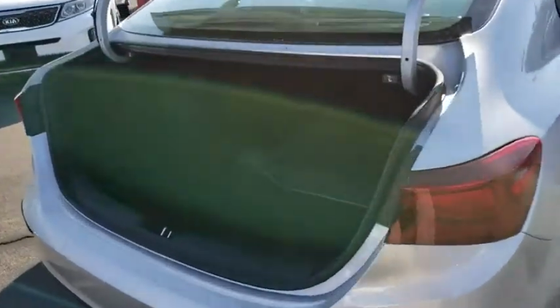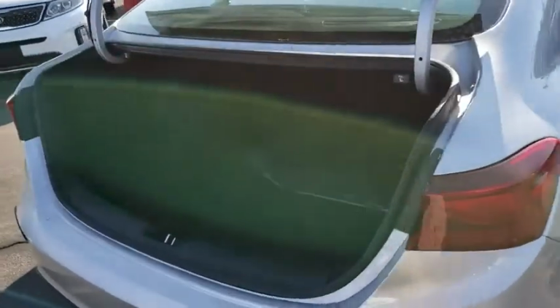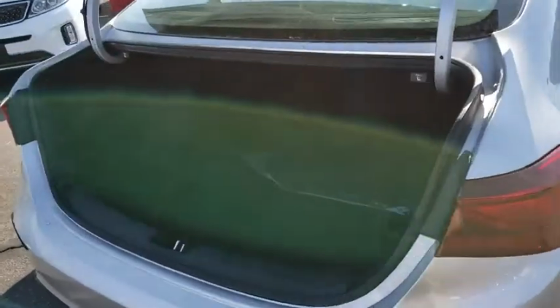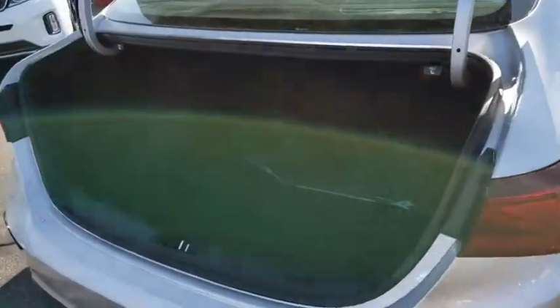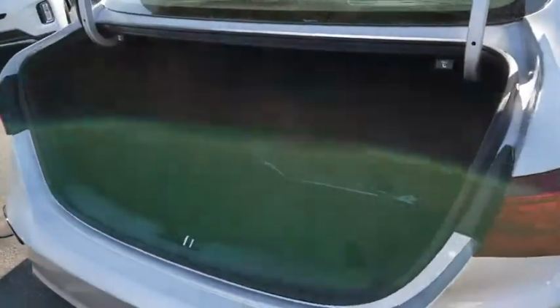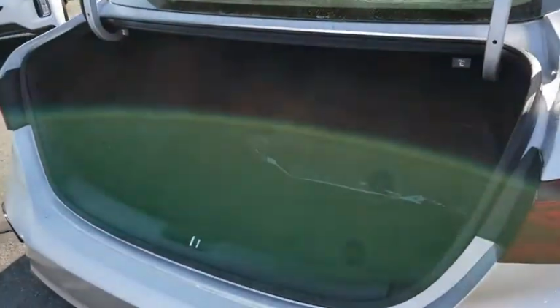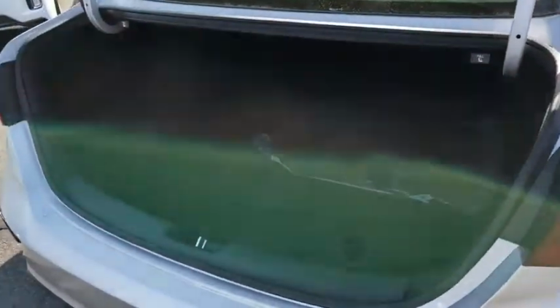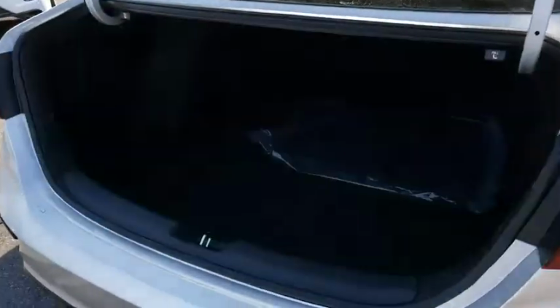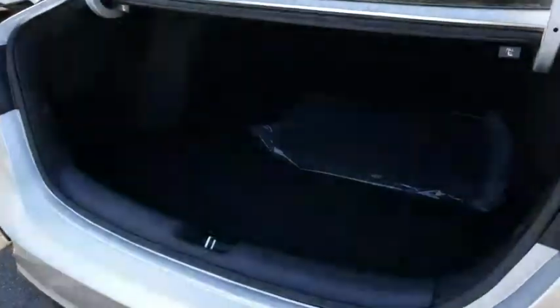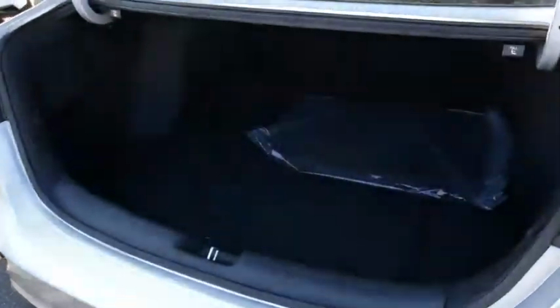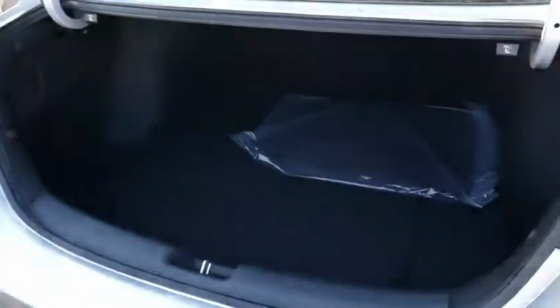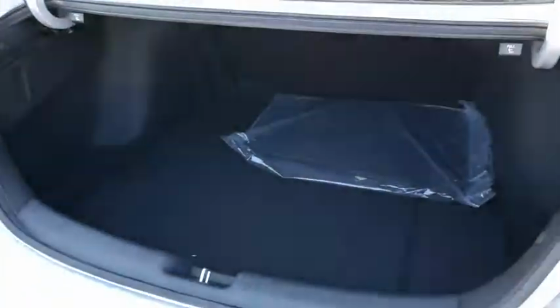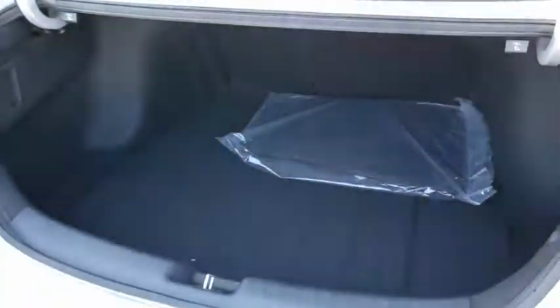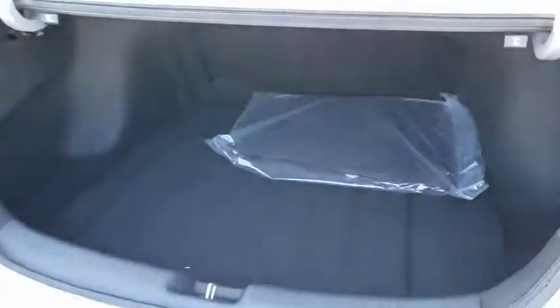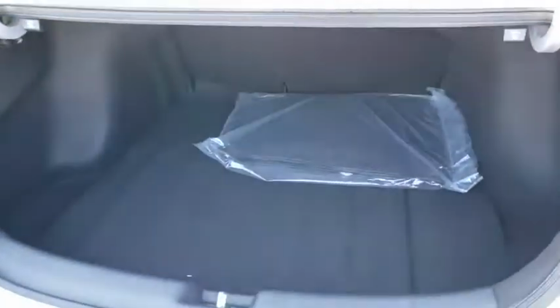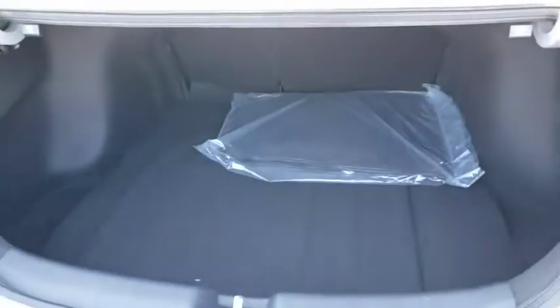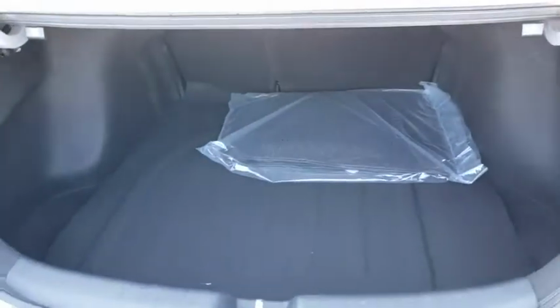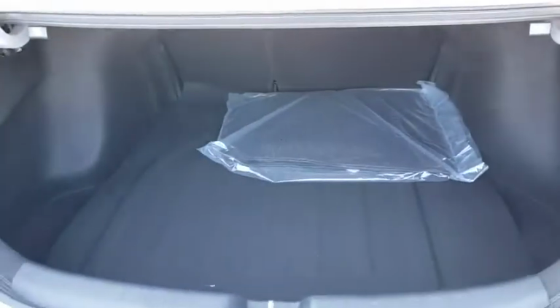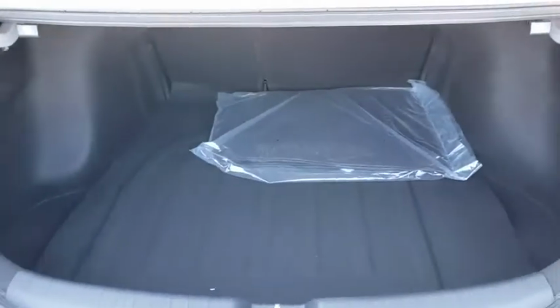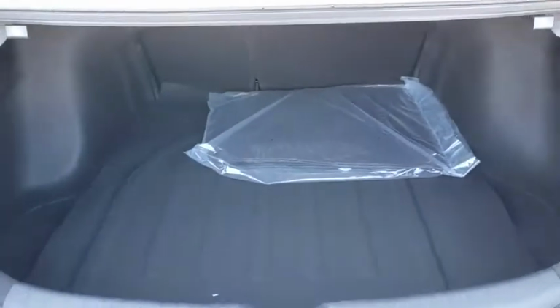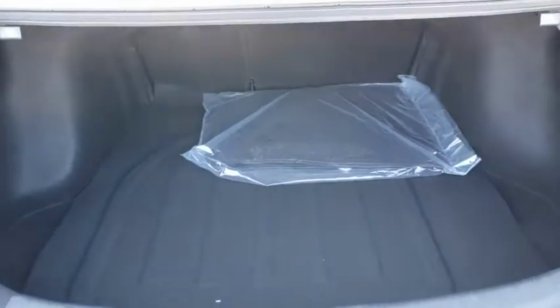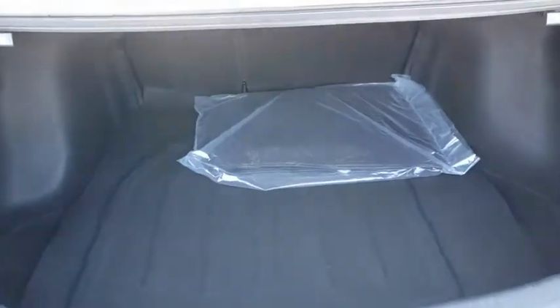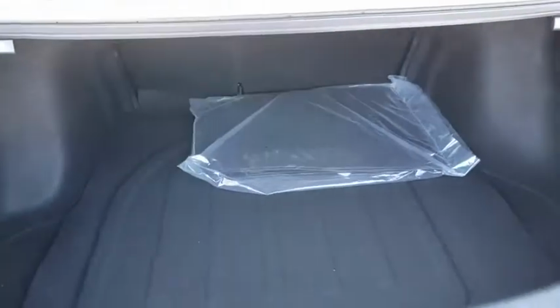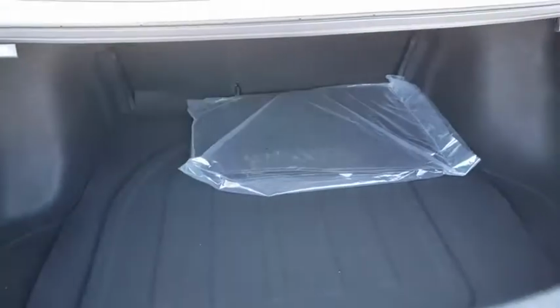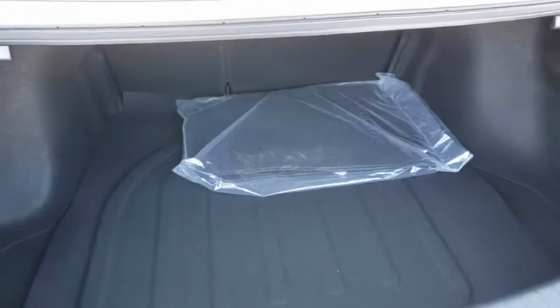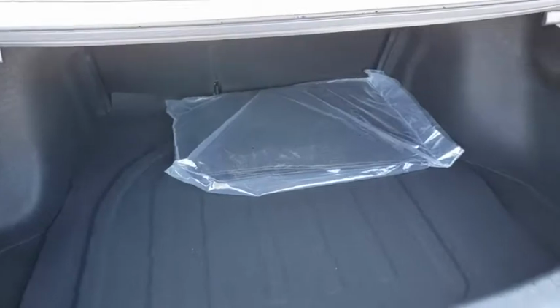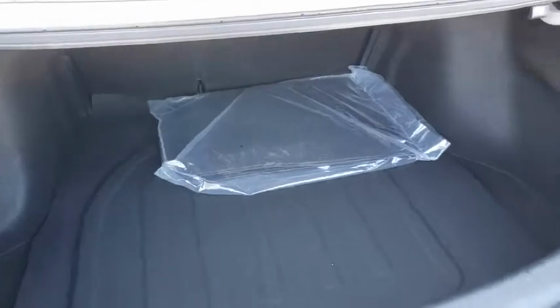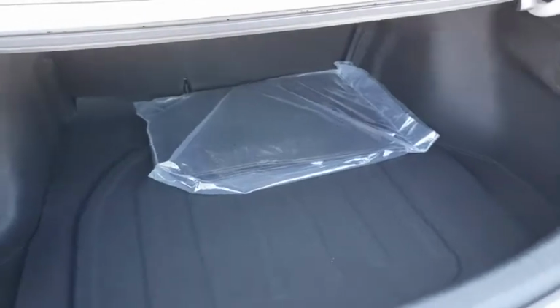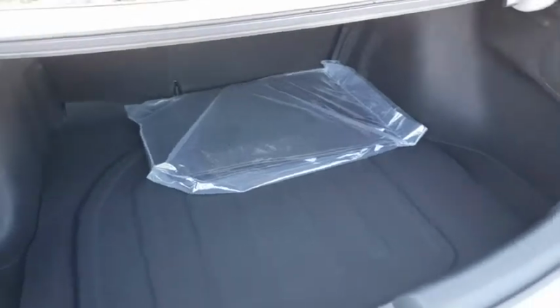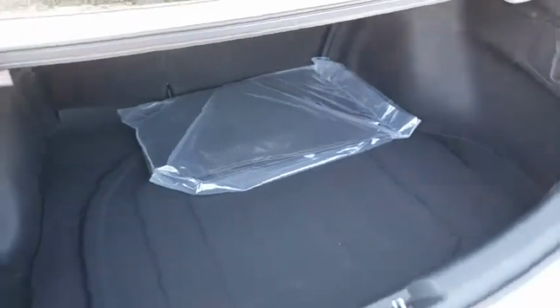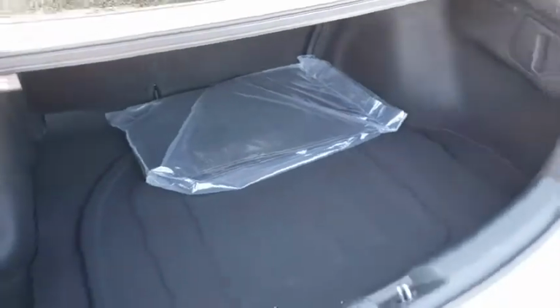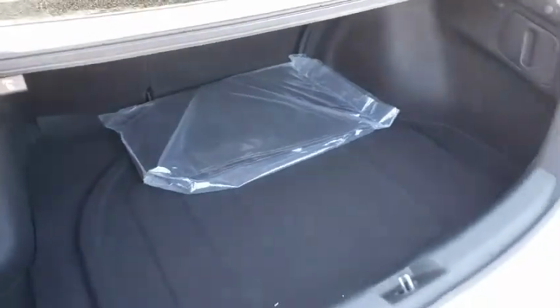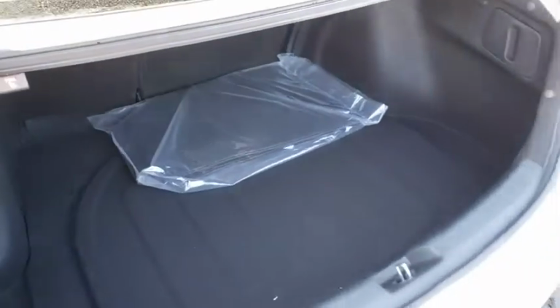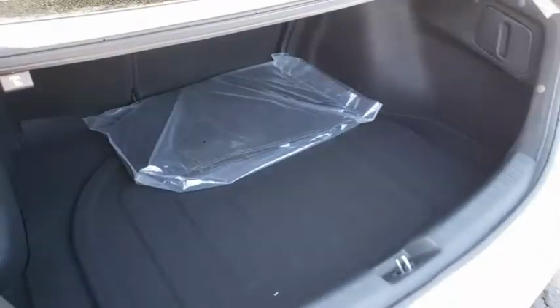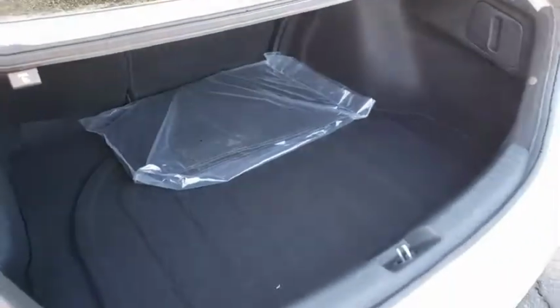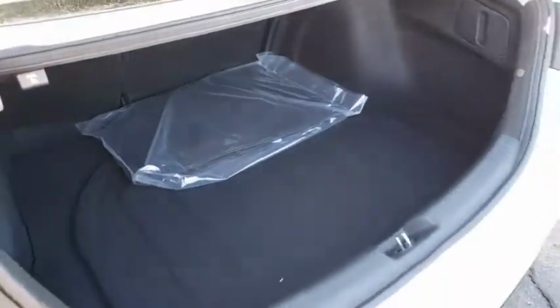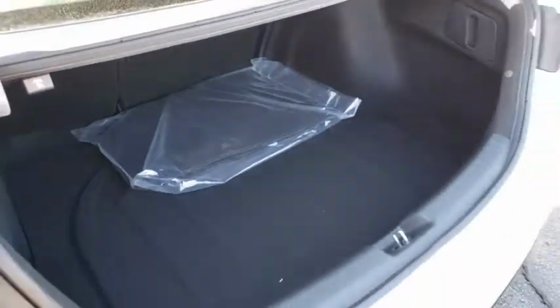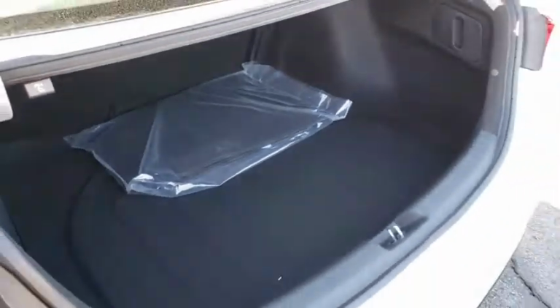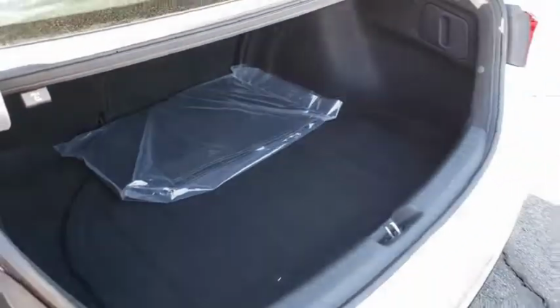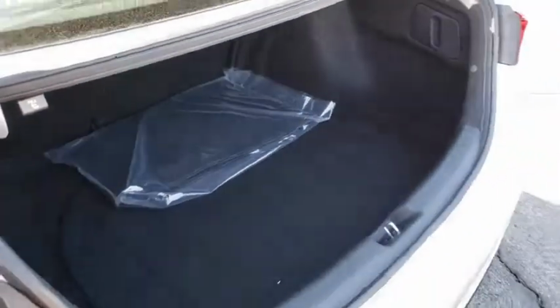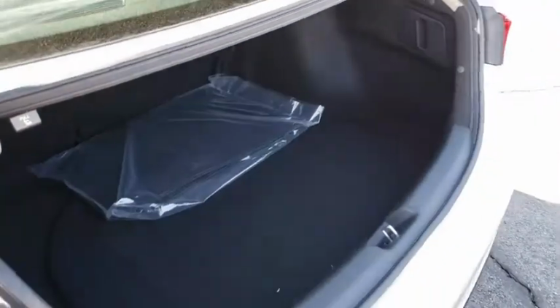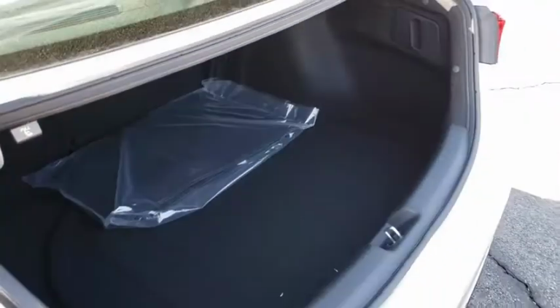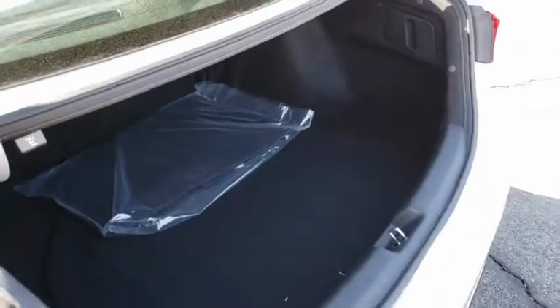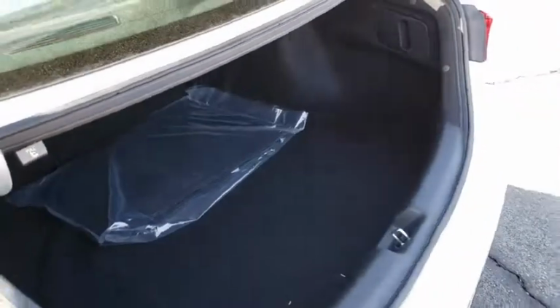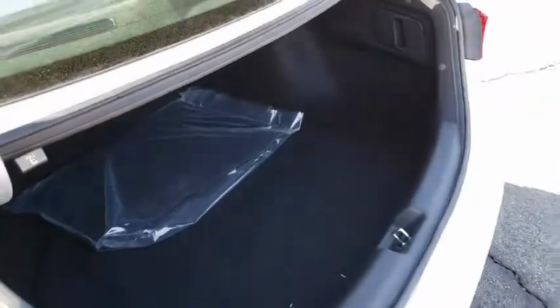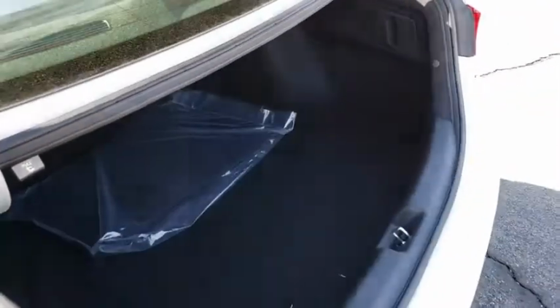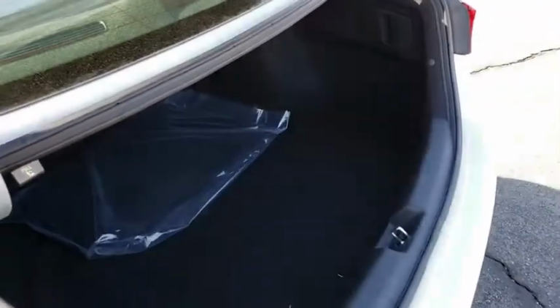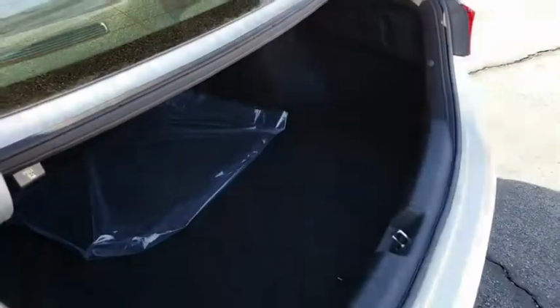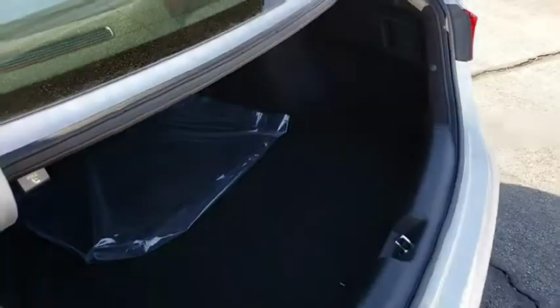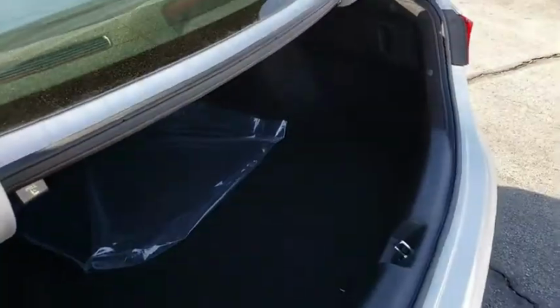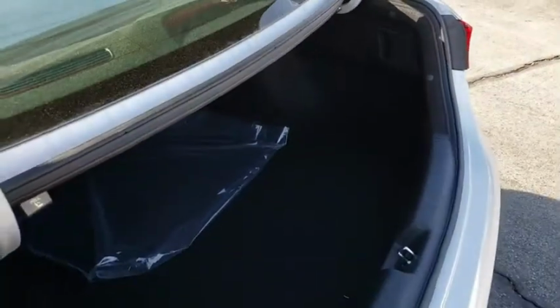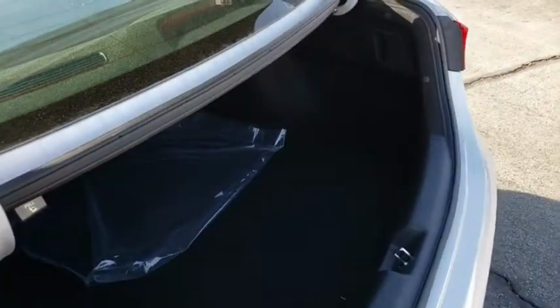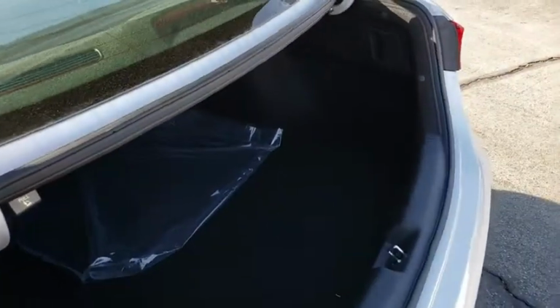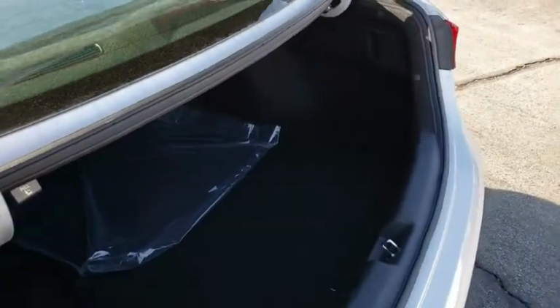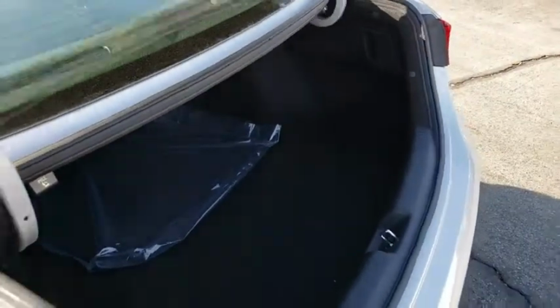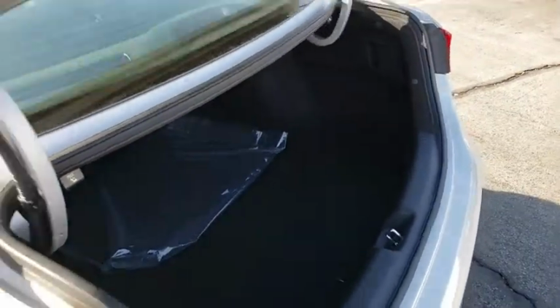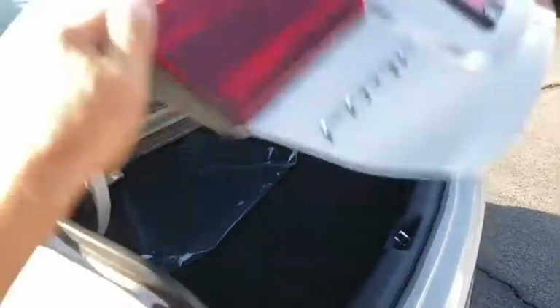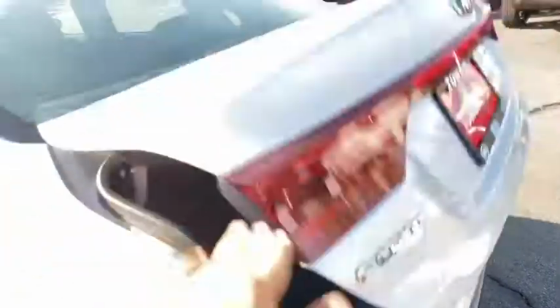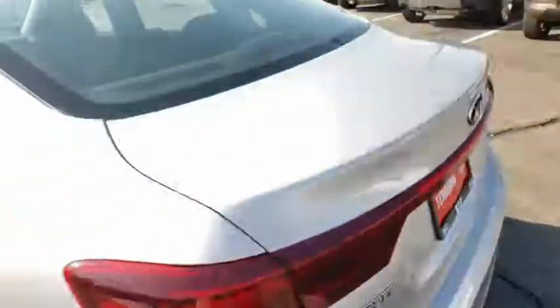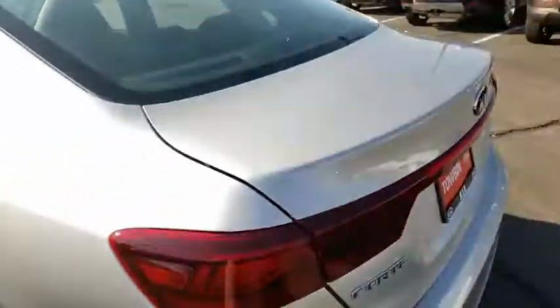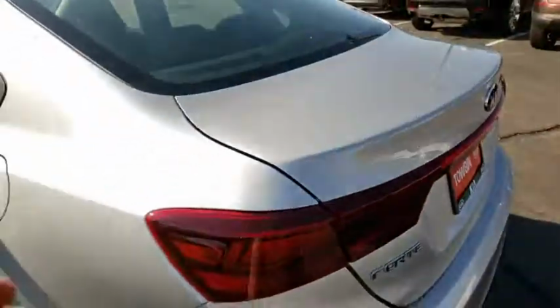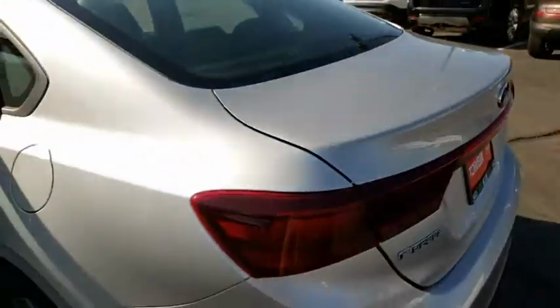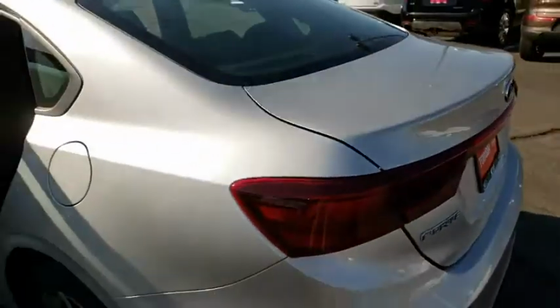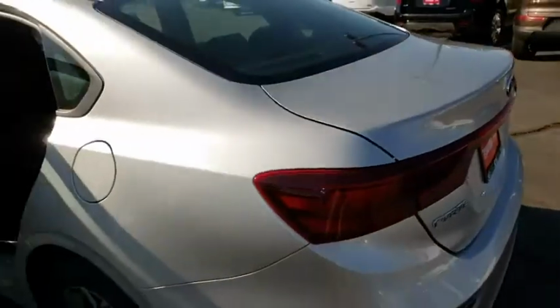Backup camera, day and night rear-view mirror, four-piece floor mat set, low tire pressure warning. Come take a test drive today.